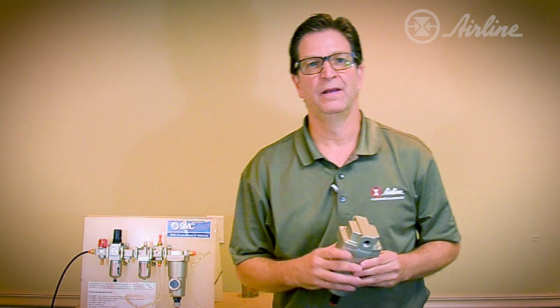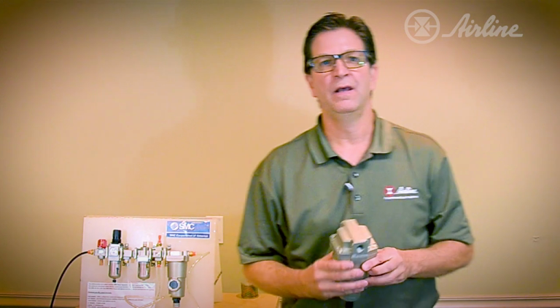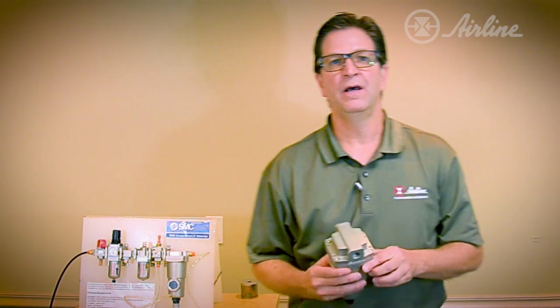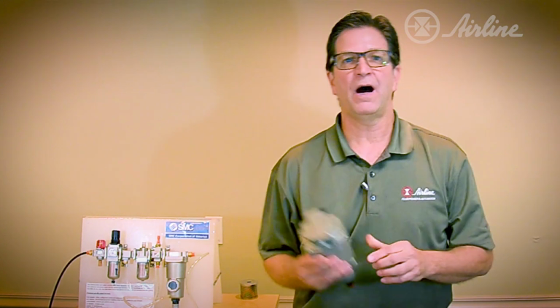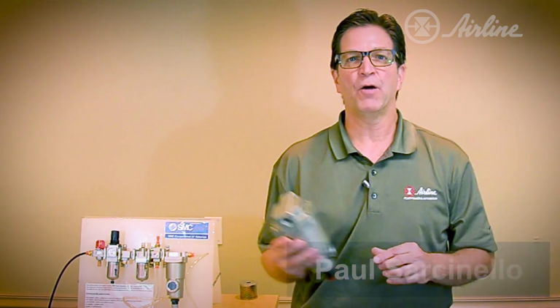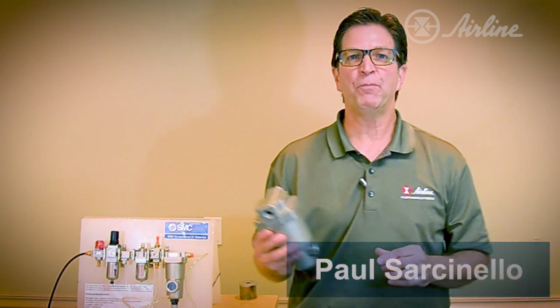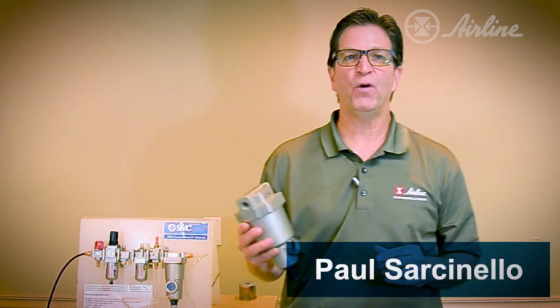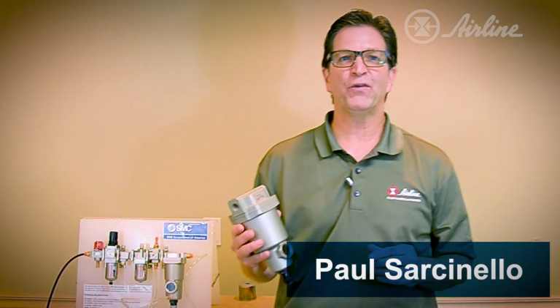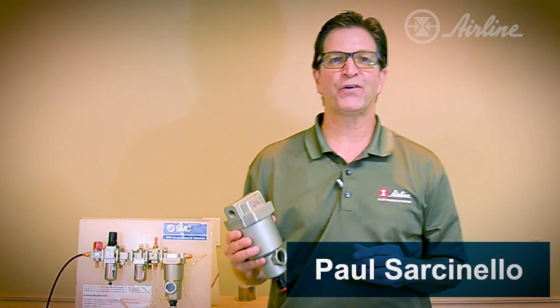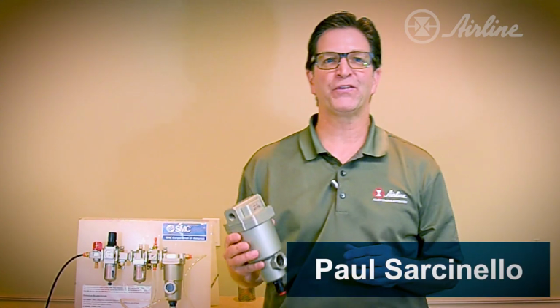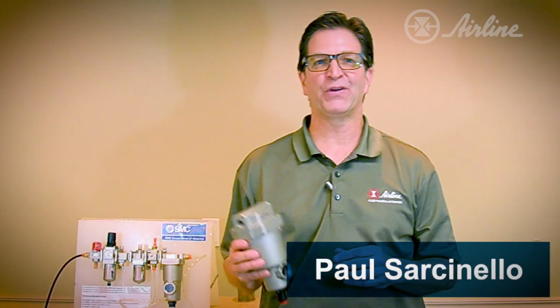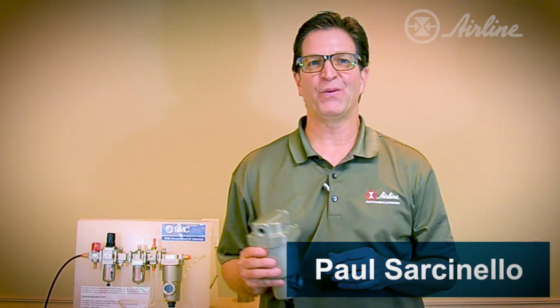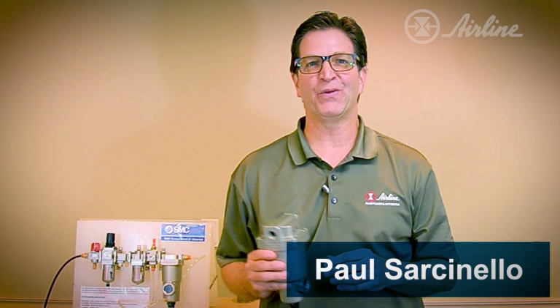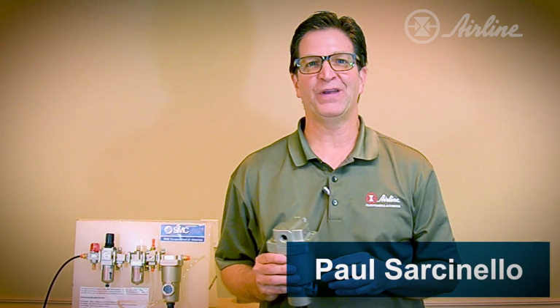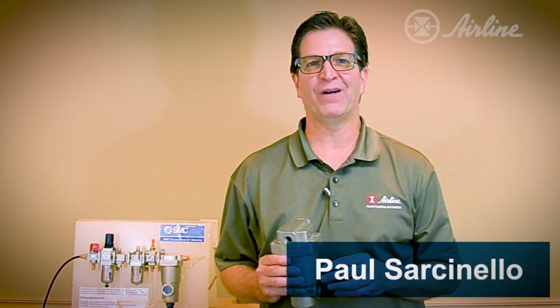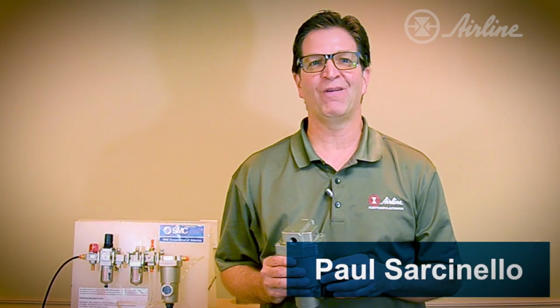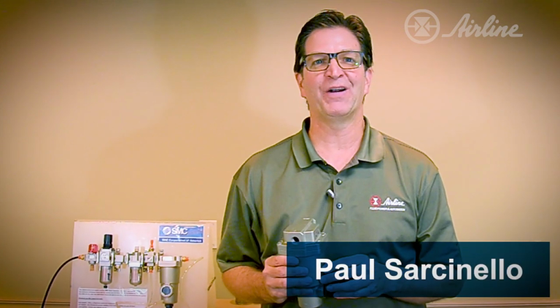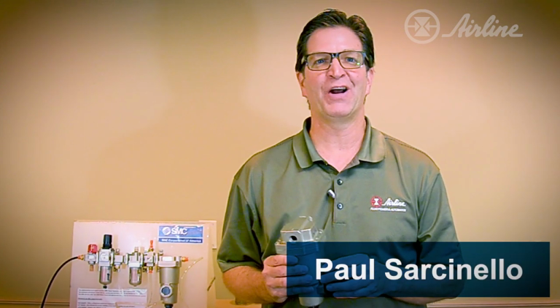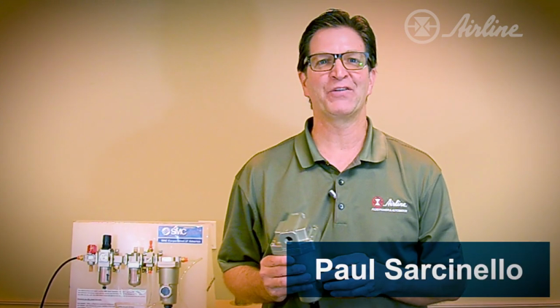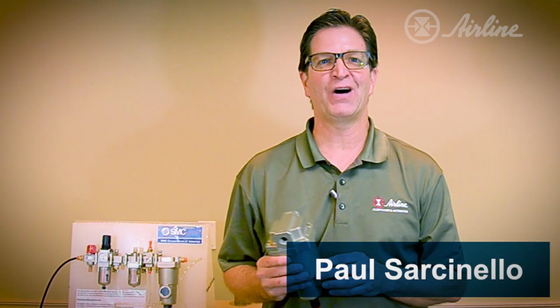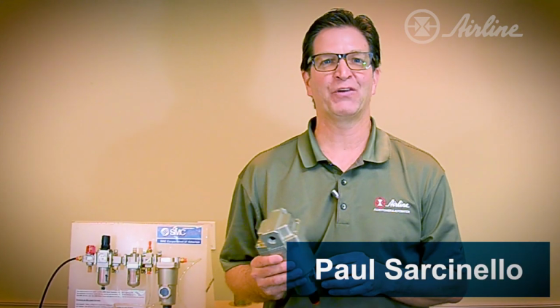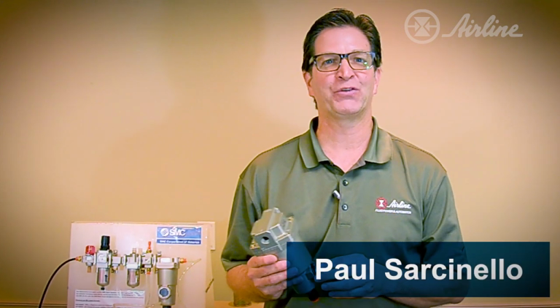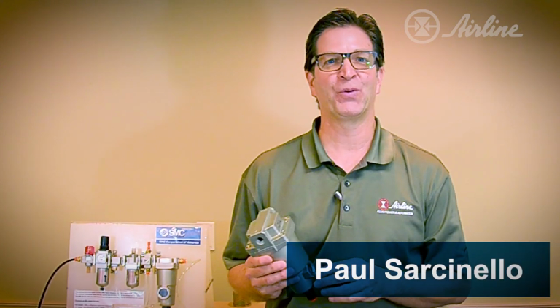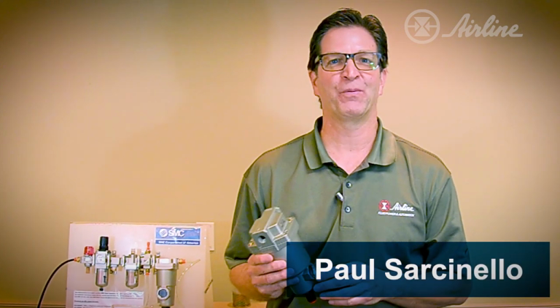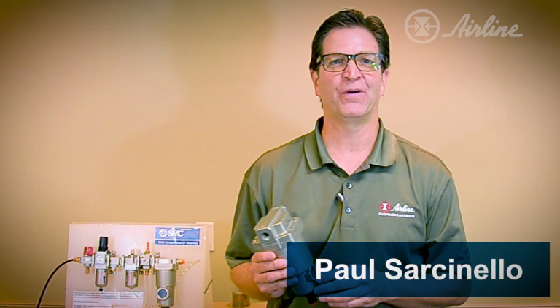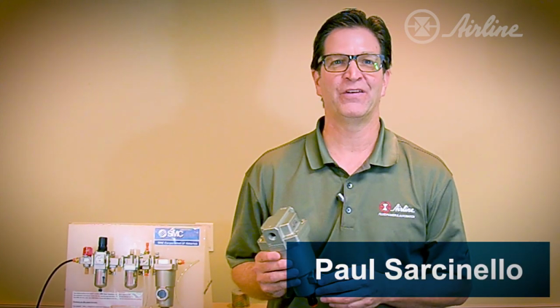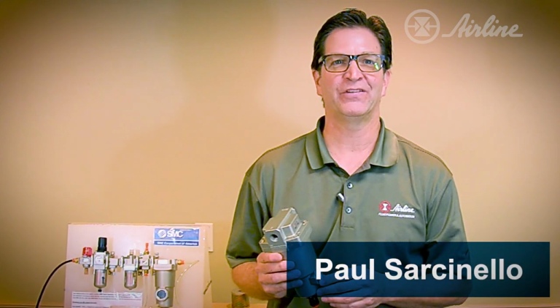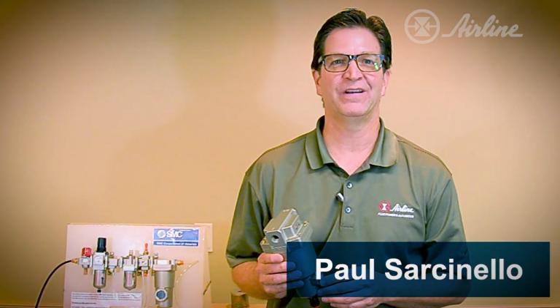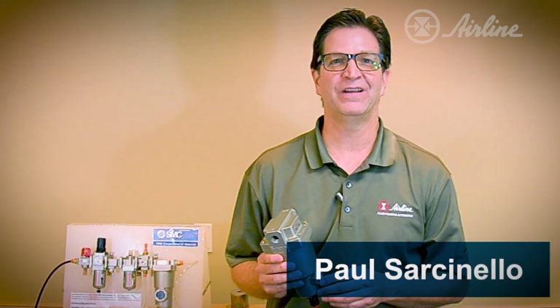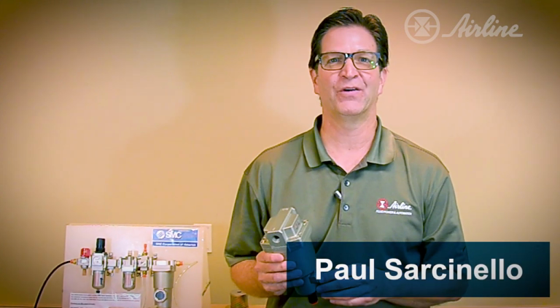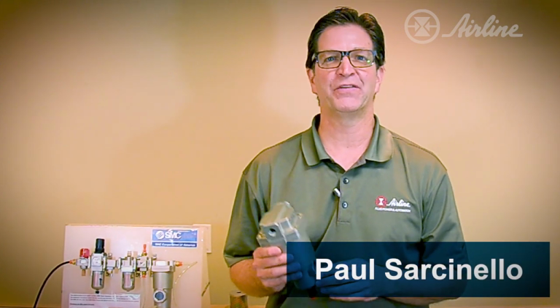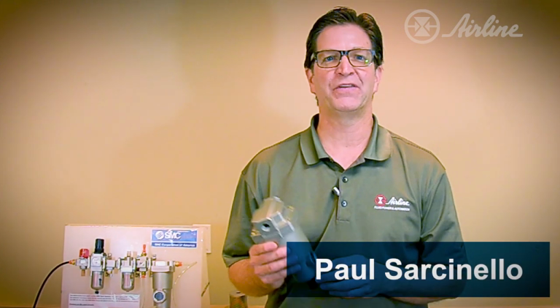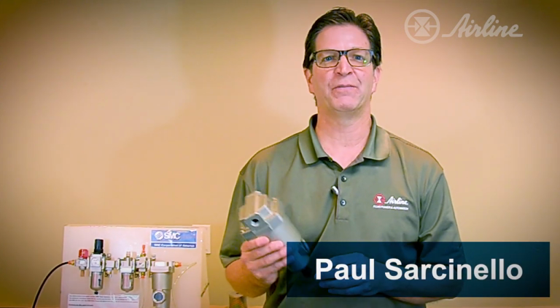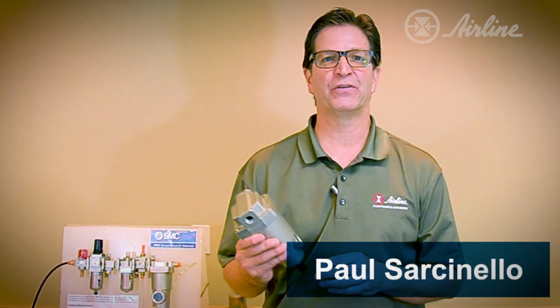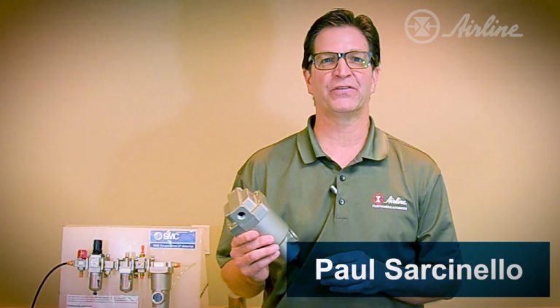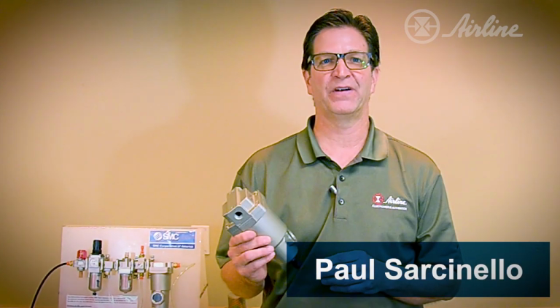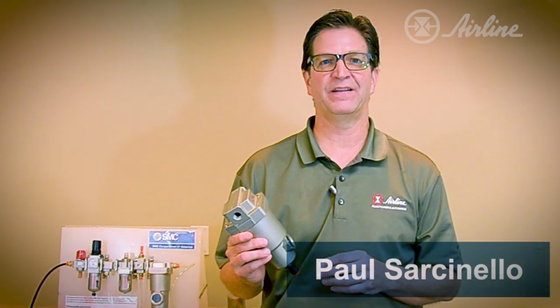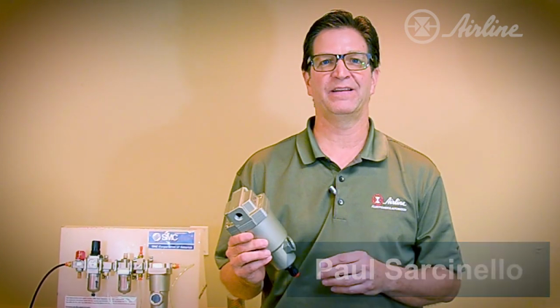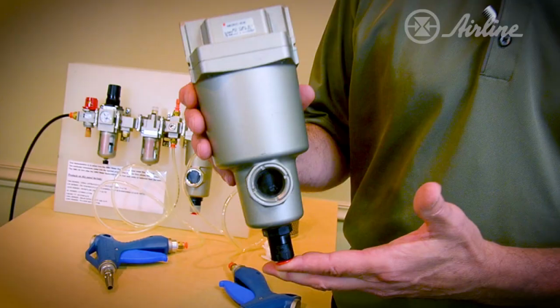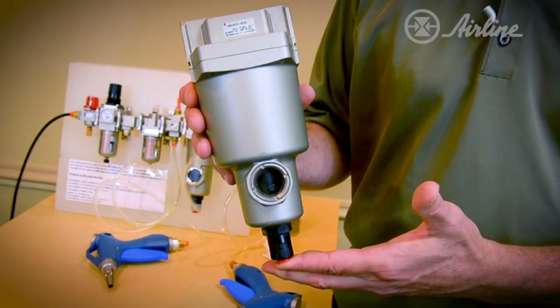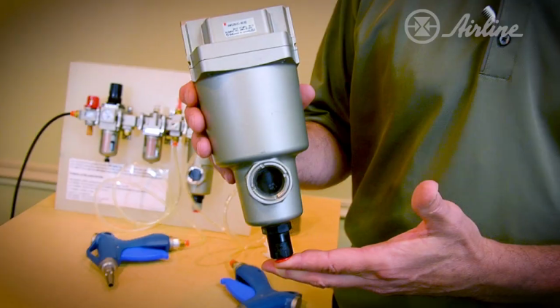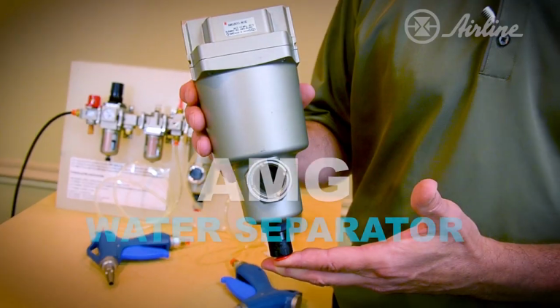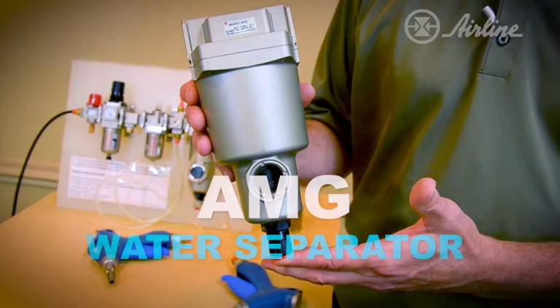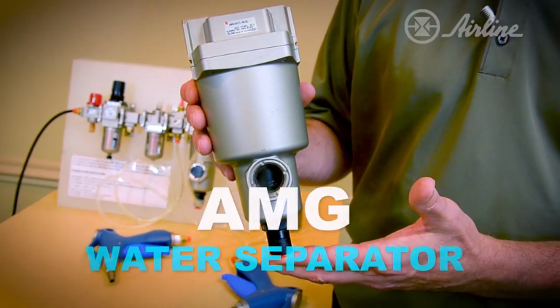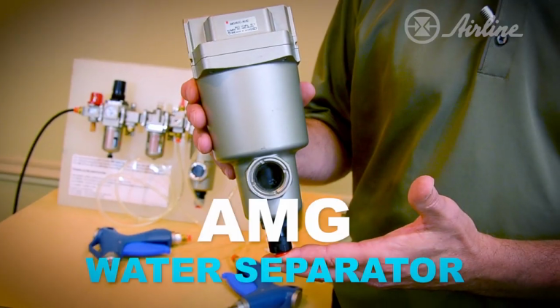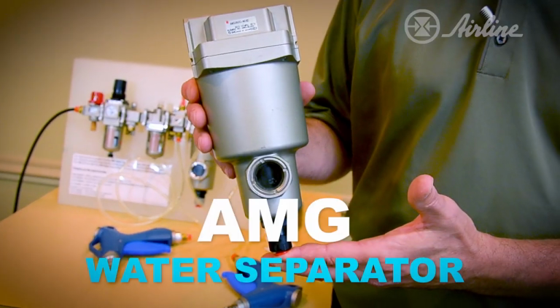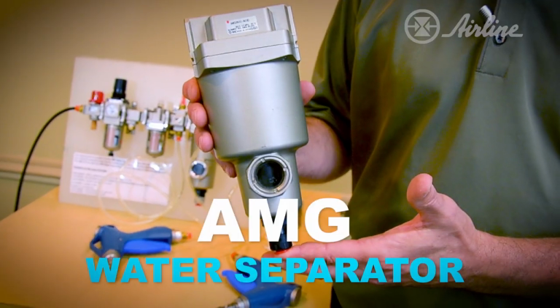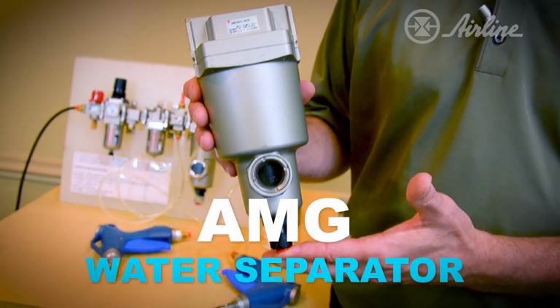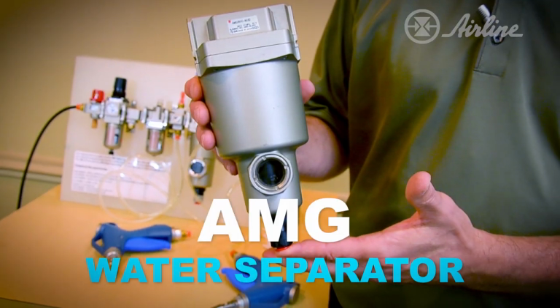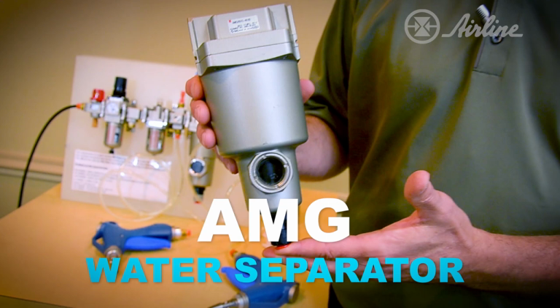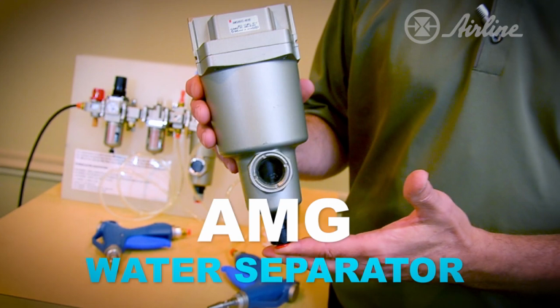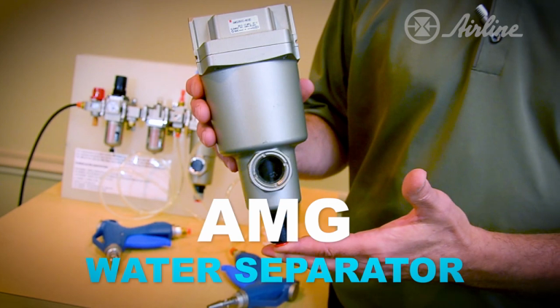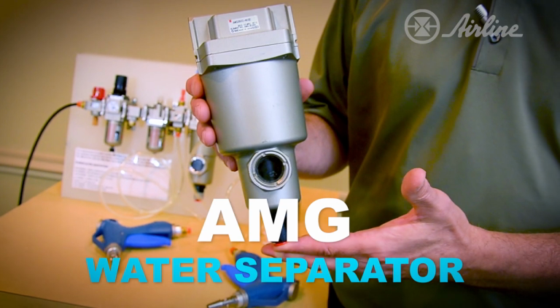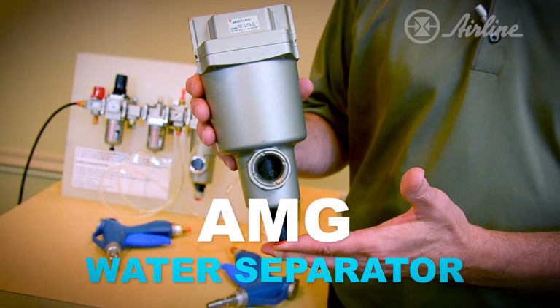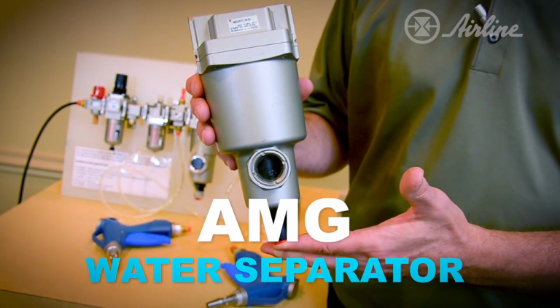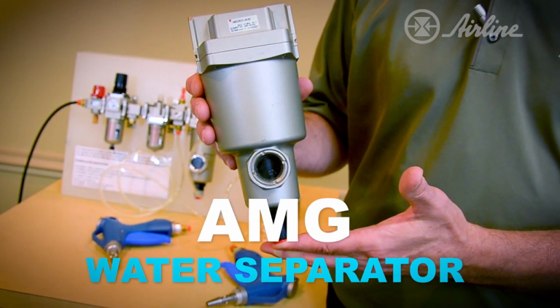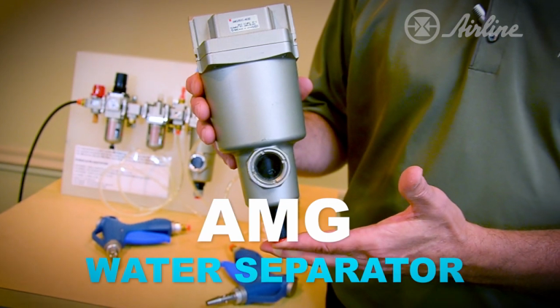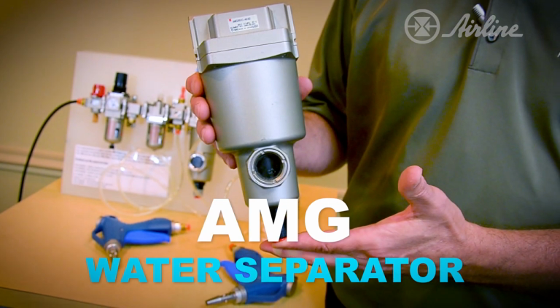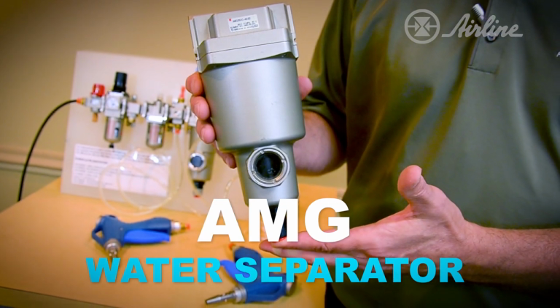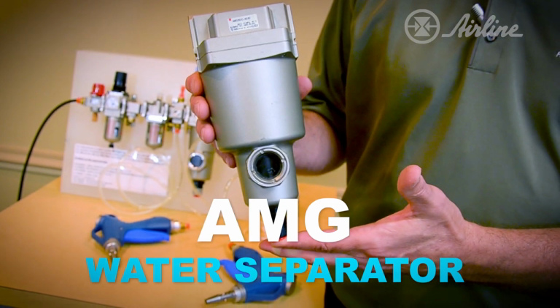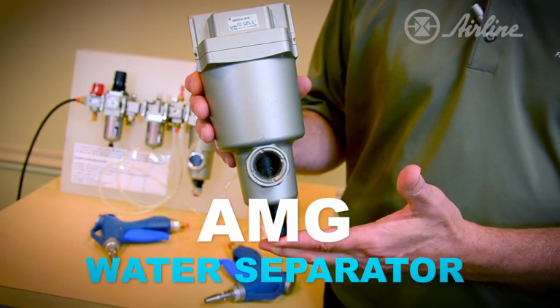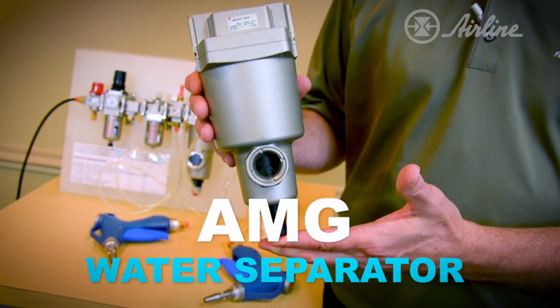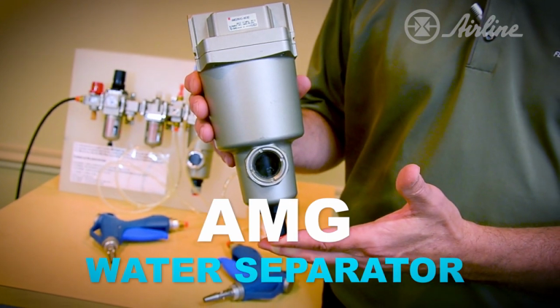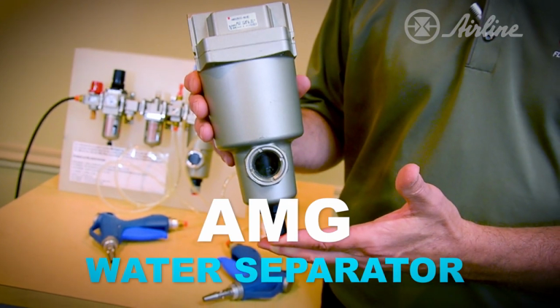Hi, I'm Paul Sarconello with Airline Hydraulics Corporation, here to demonstrate the AMG water separator from SMC Pneumatics.